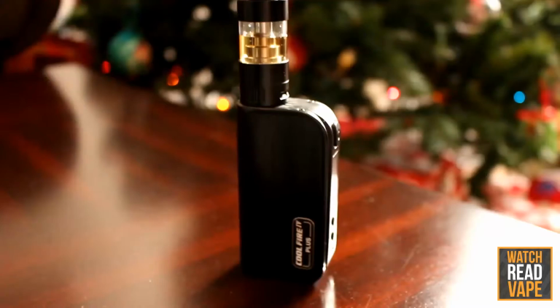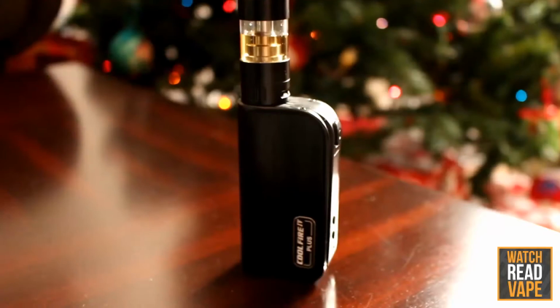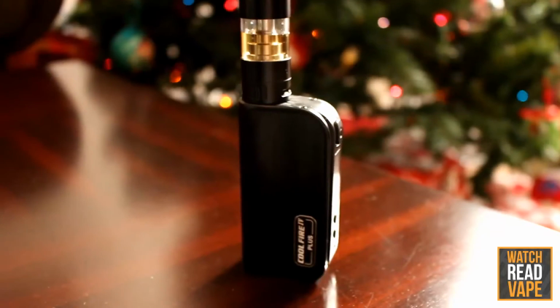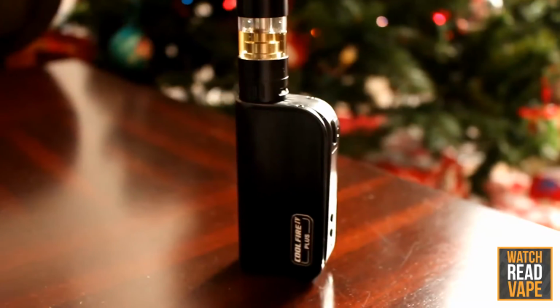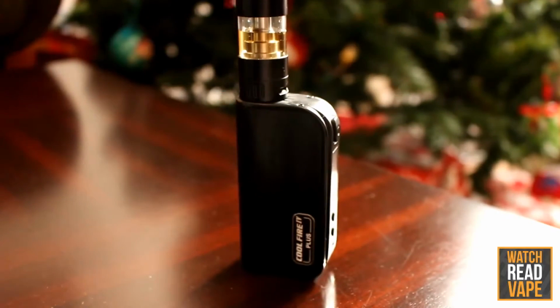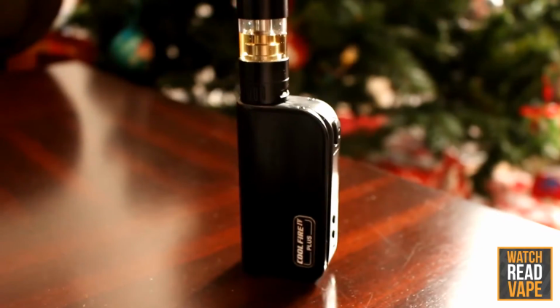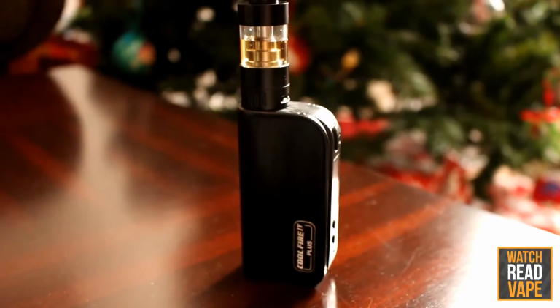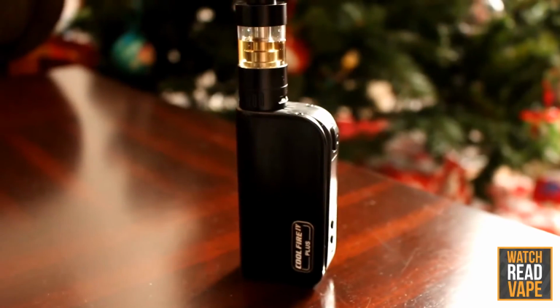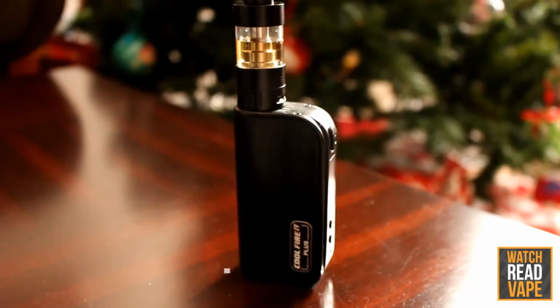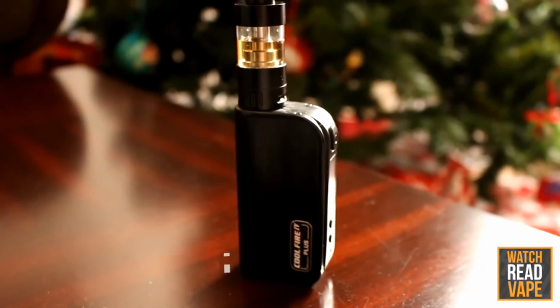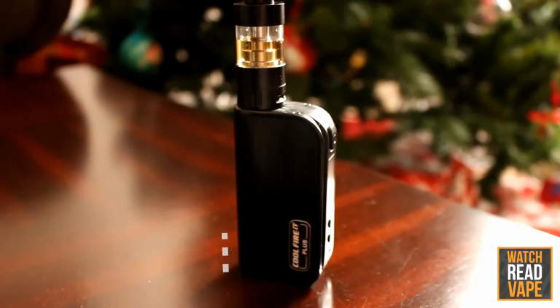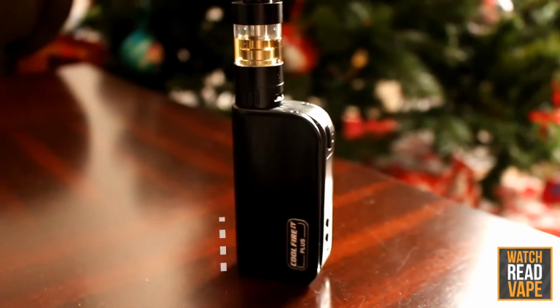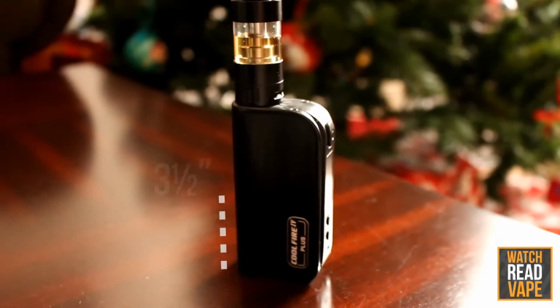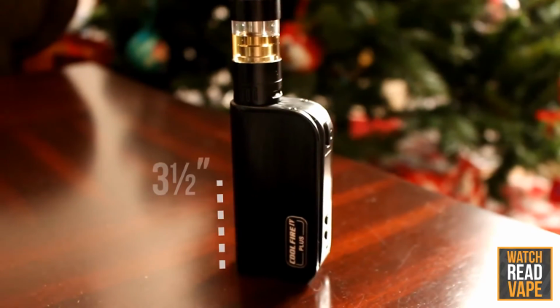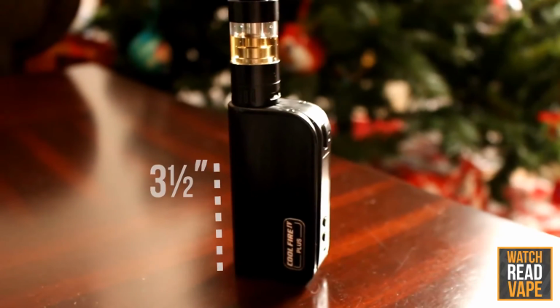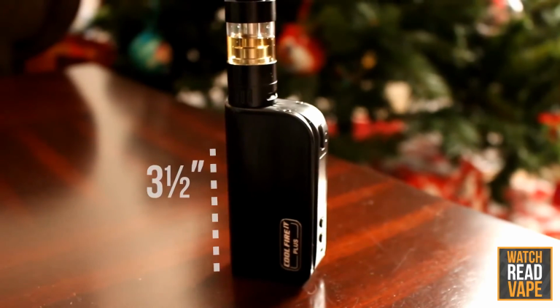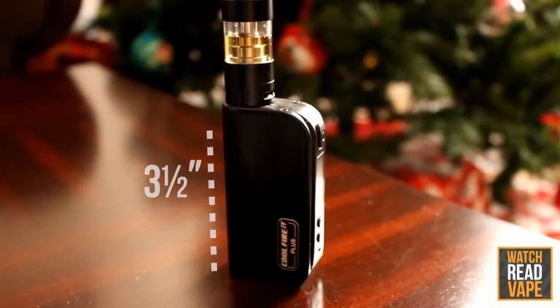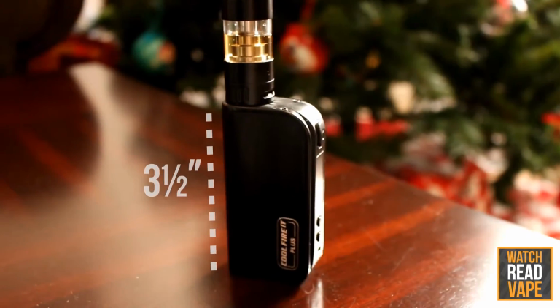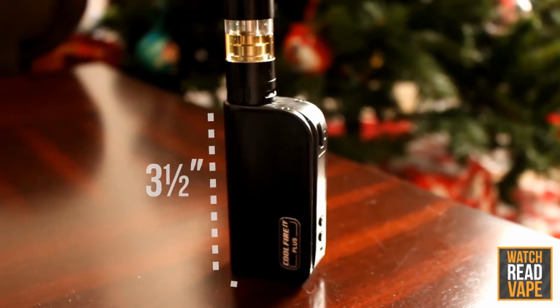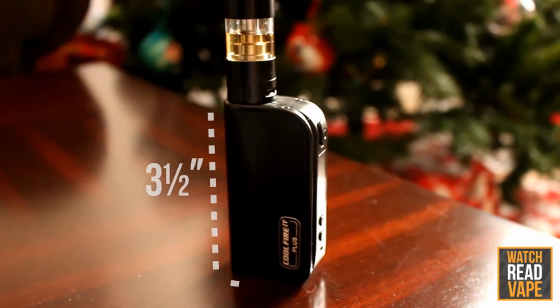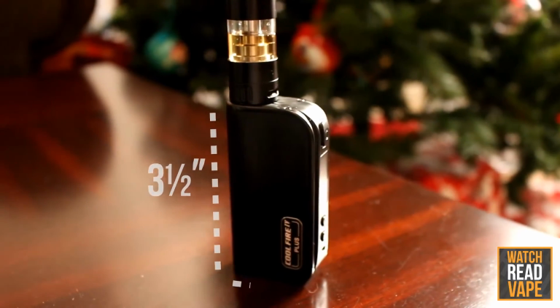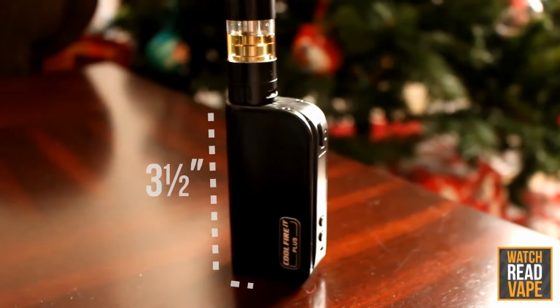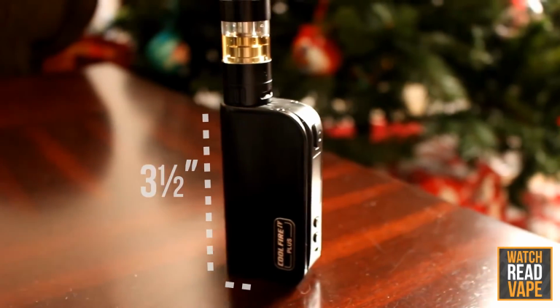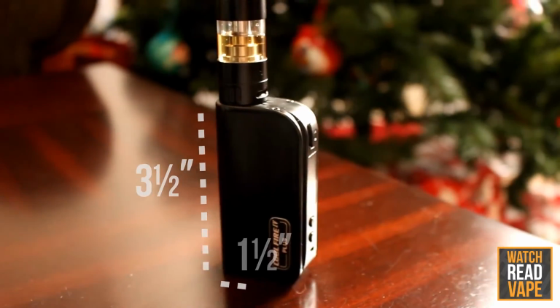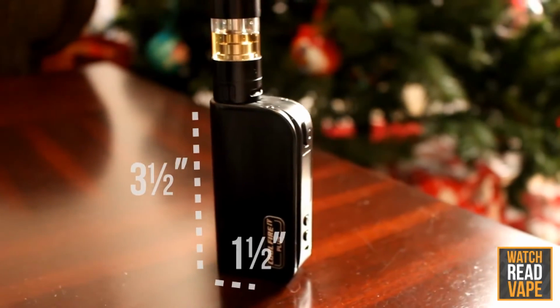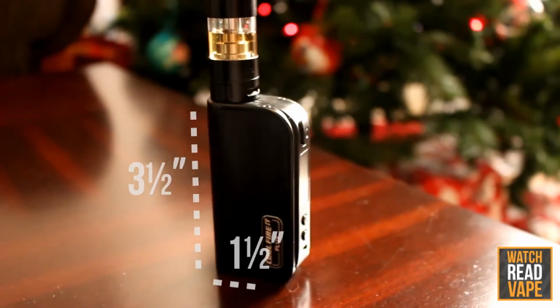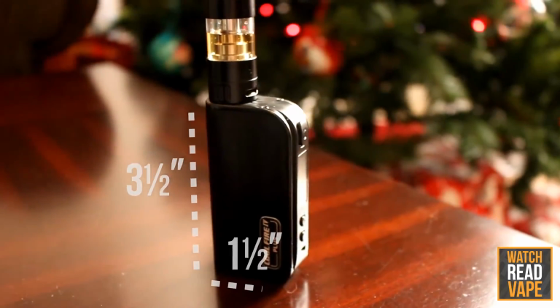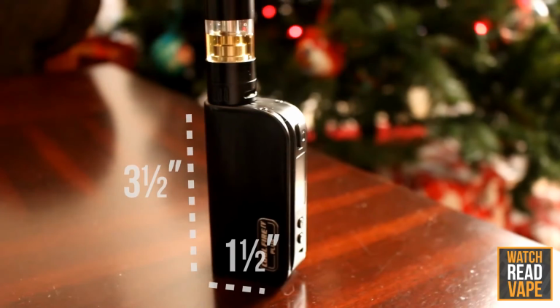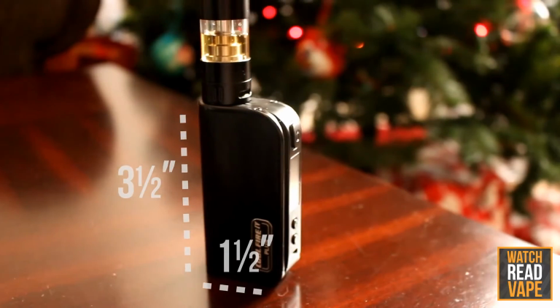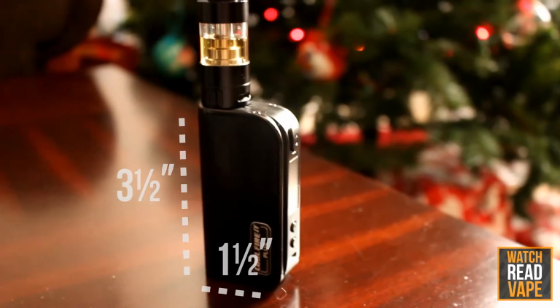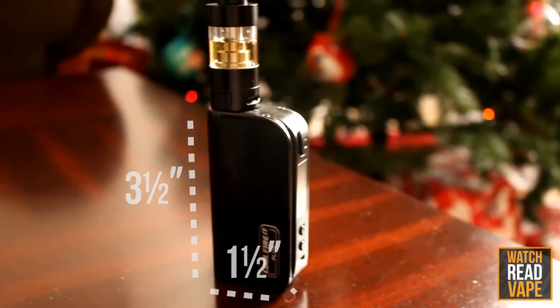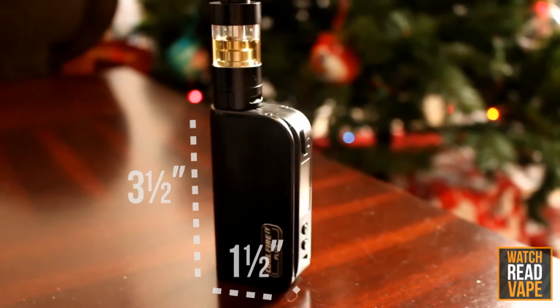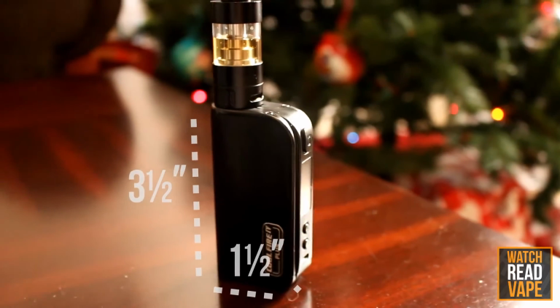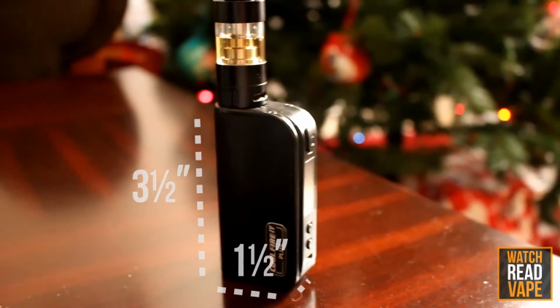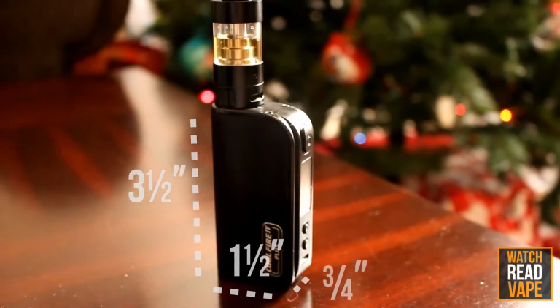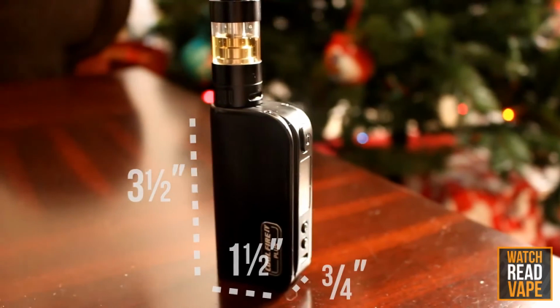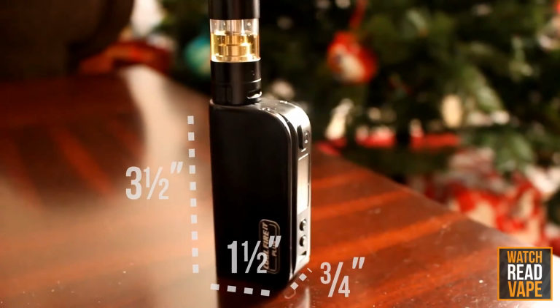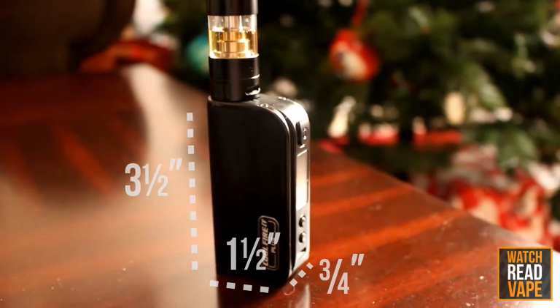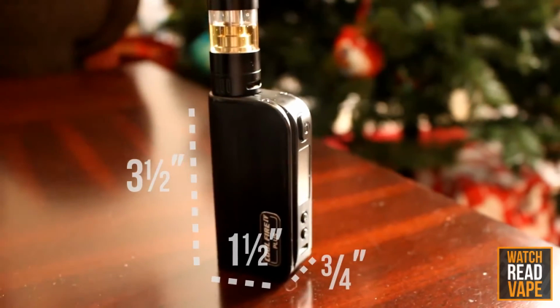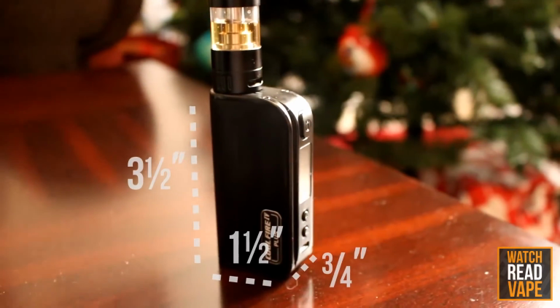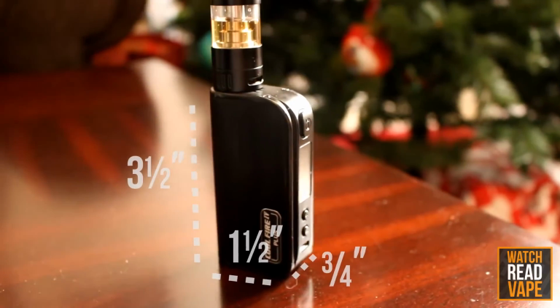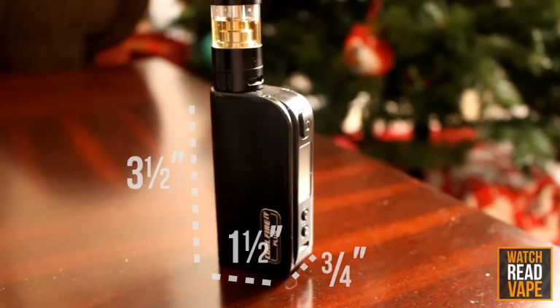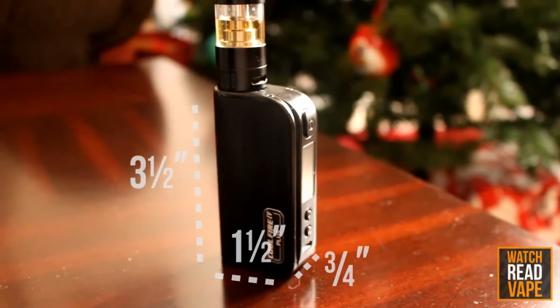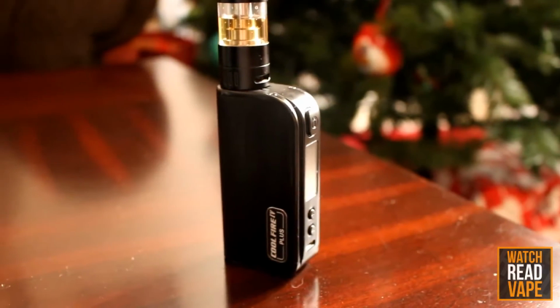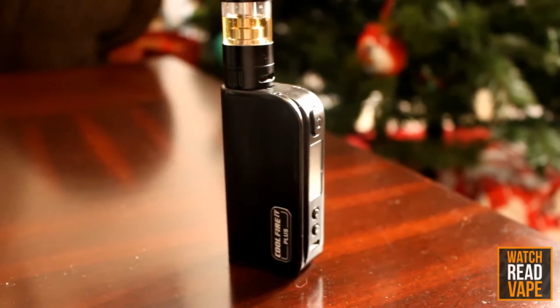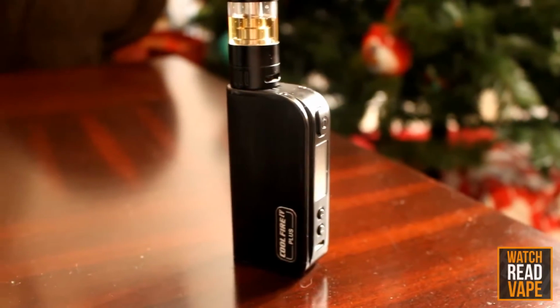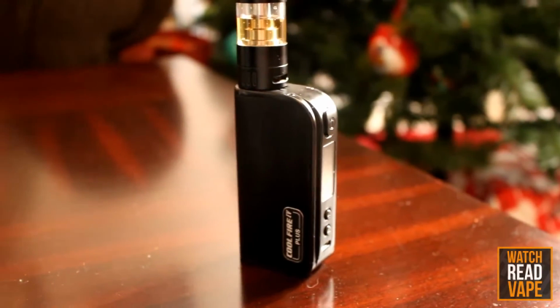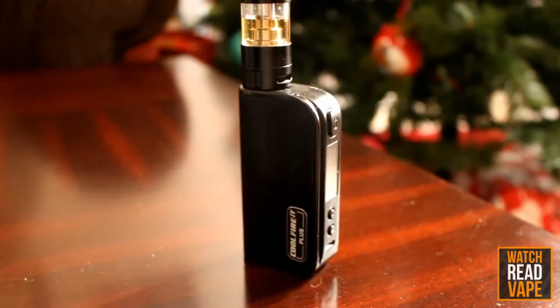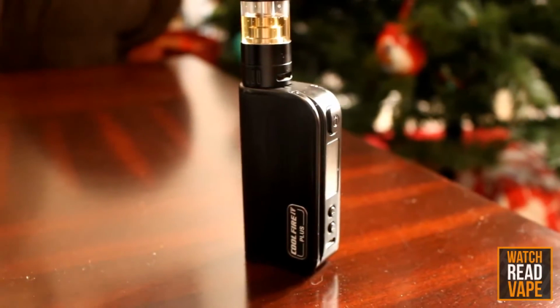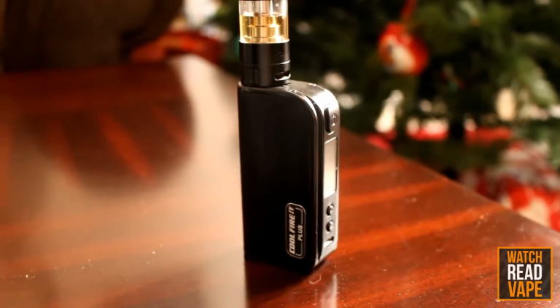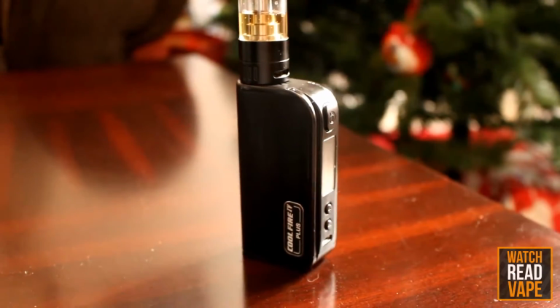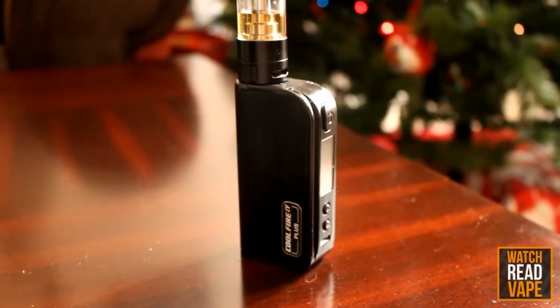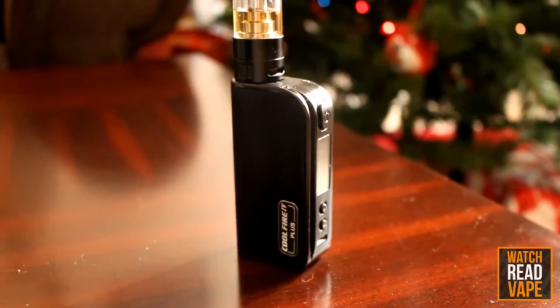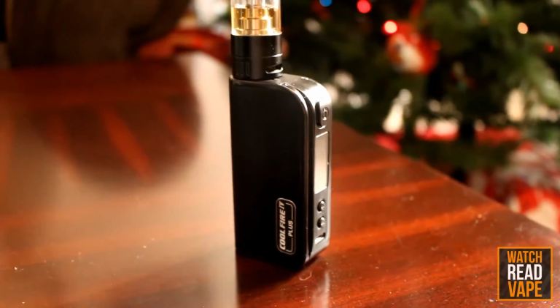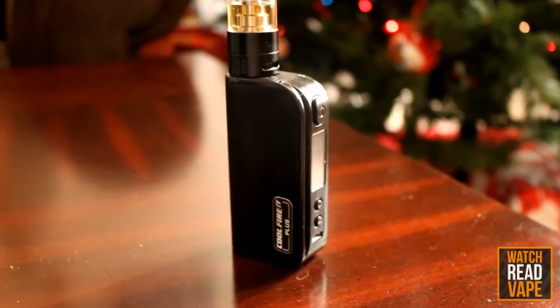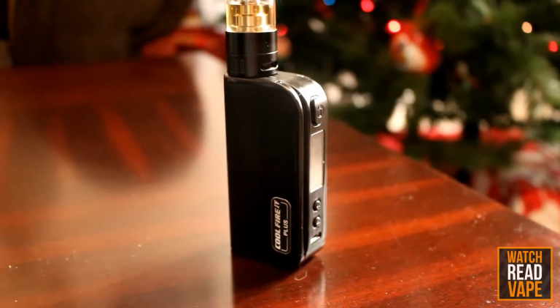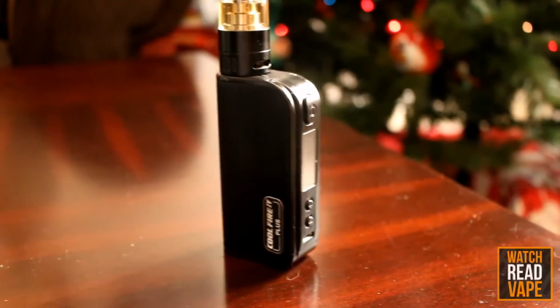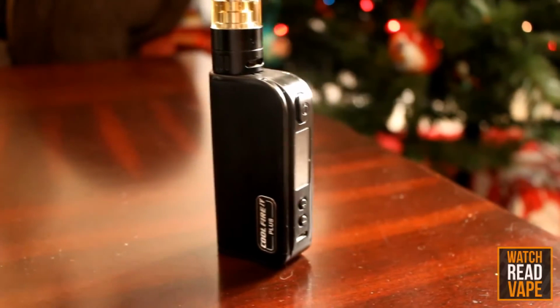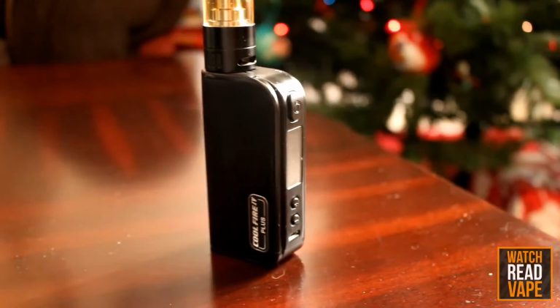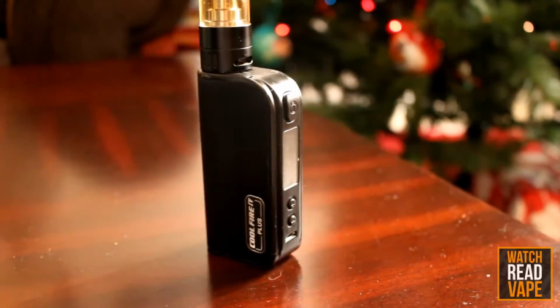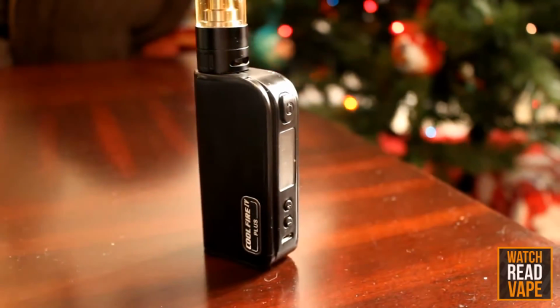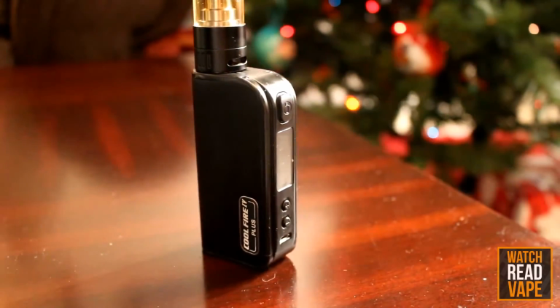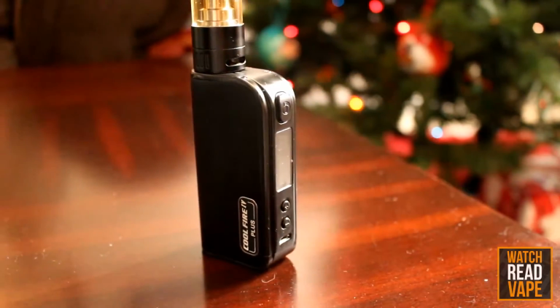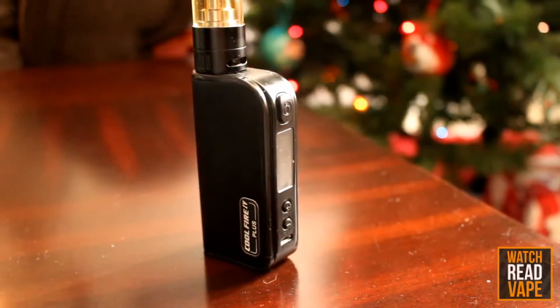Coming in at about 3.5 inches tall, 1.5 inches wide, and three quarters of an inch deep, it packs a lot of punch in its smallish form factor.